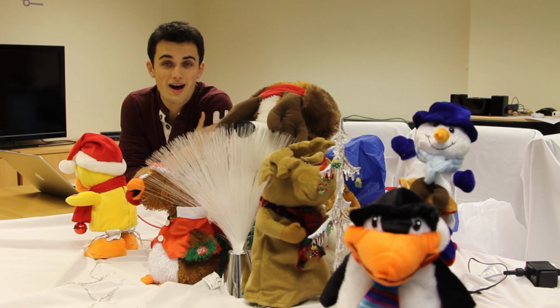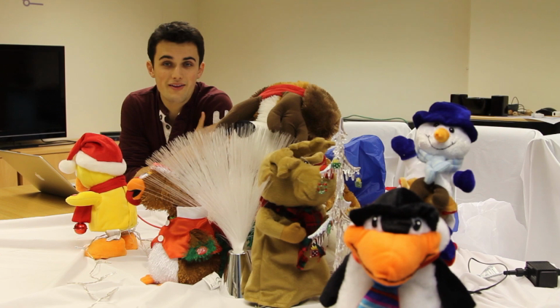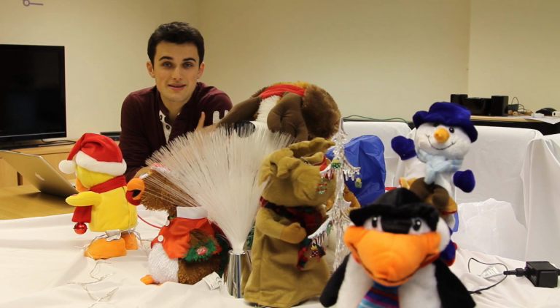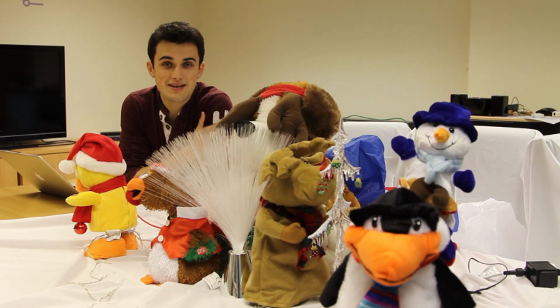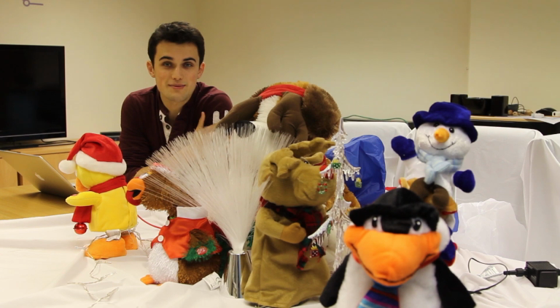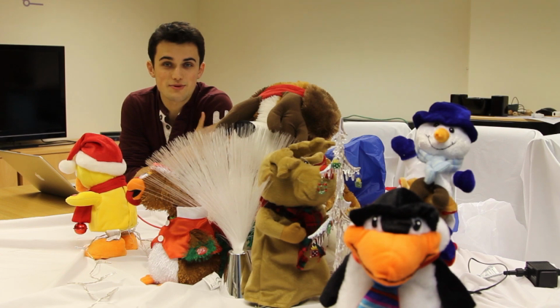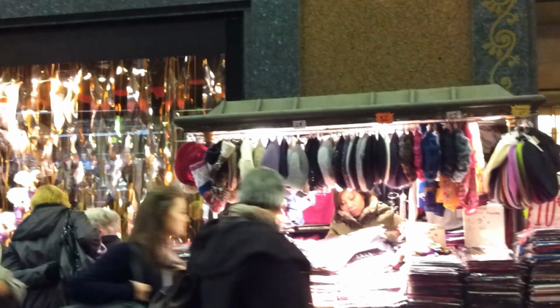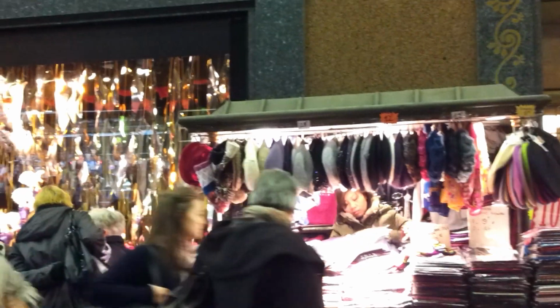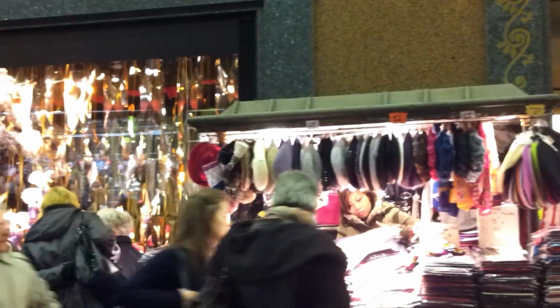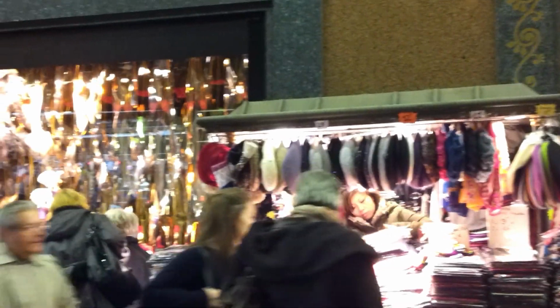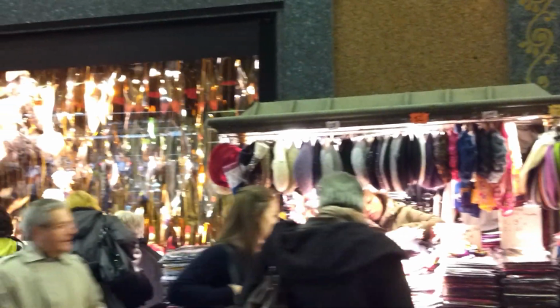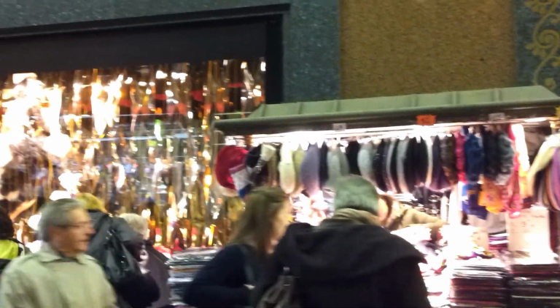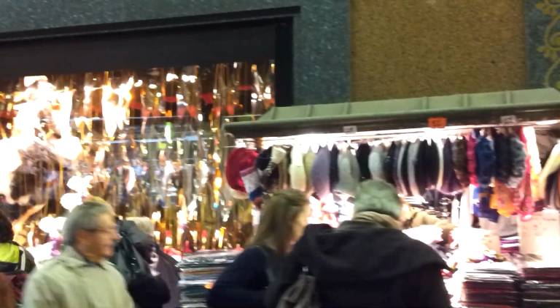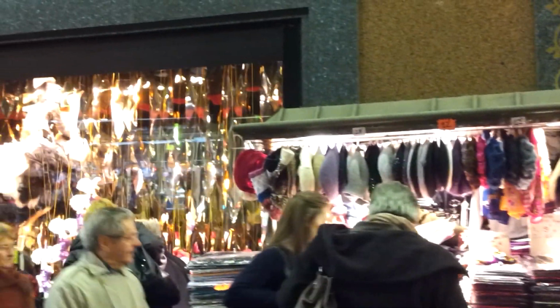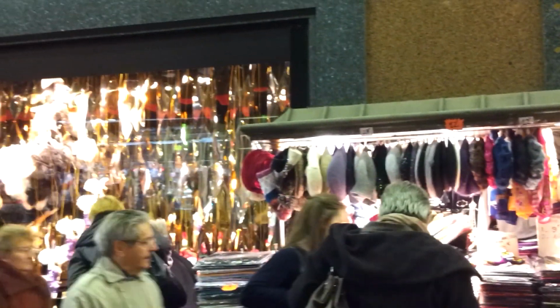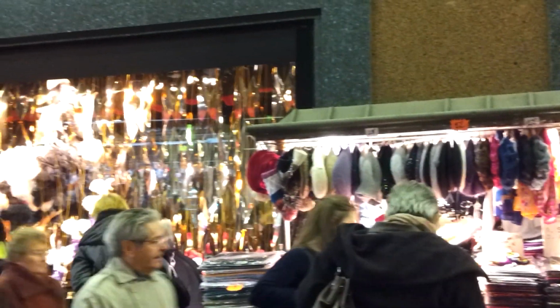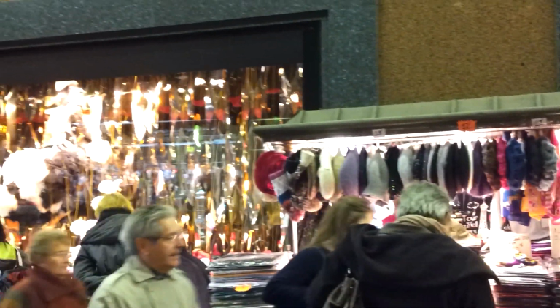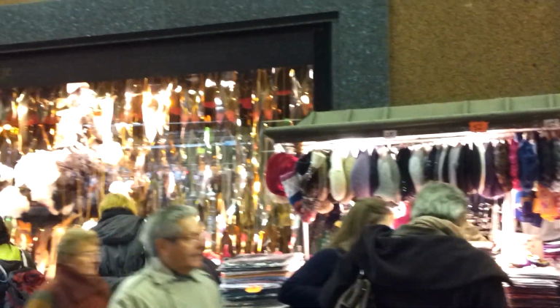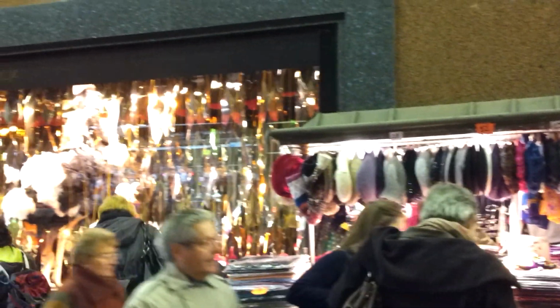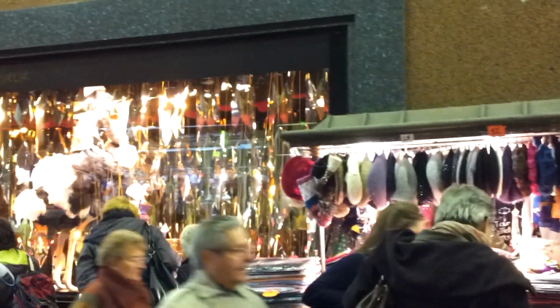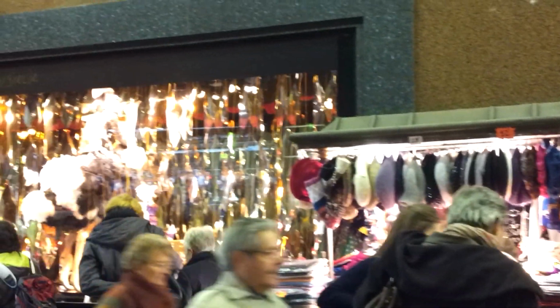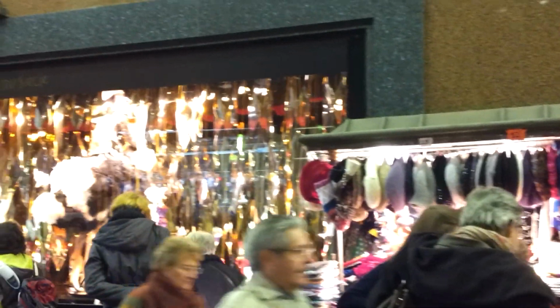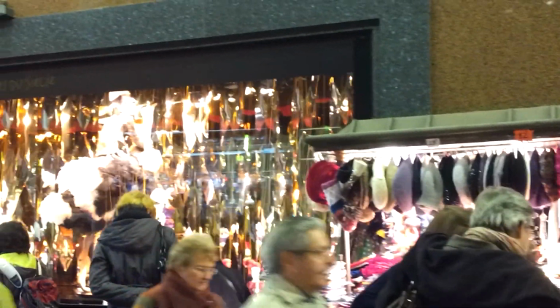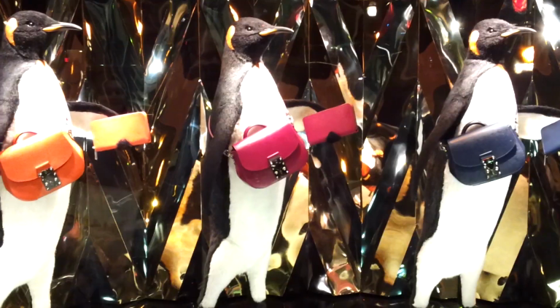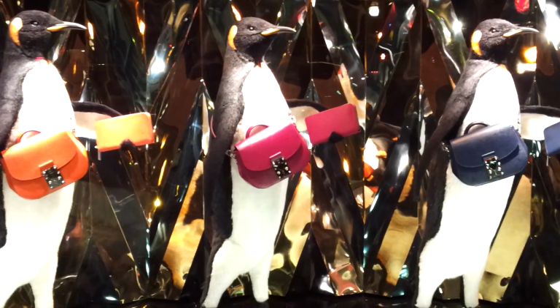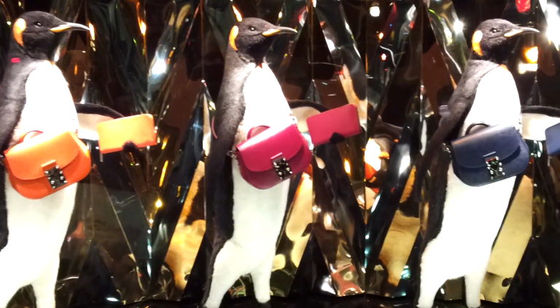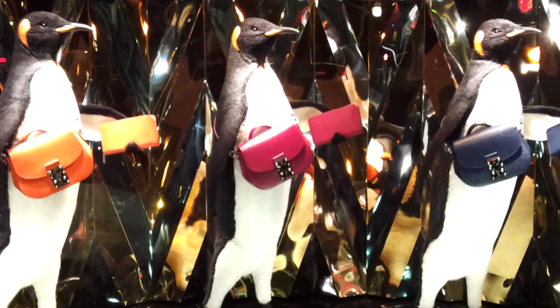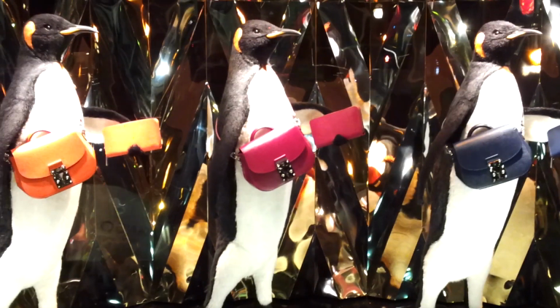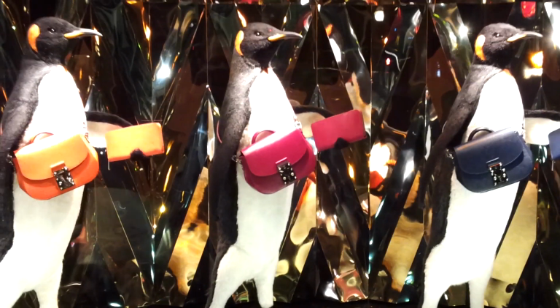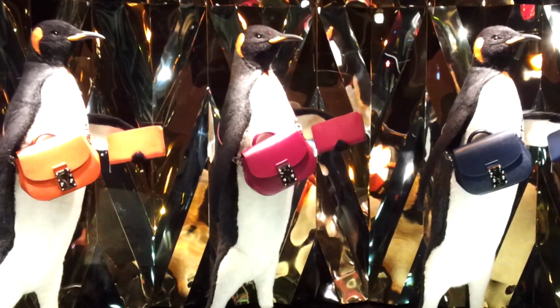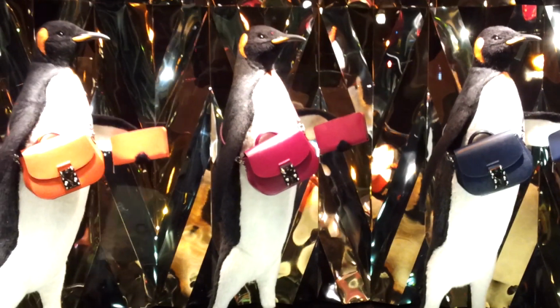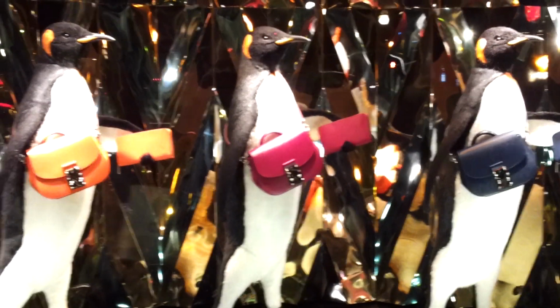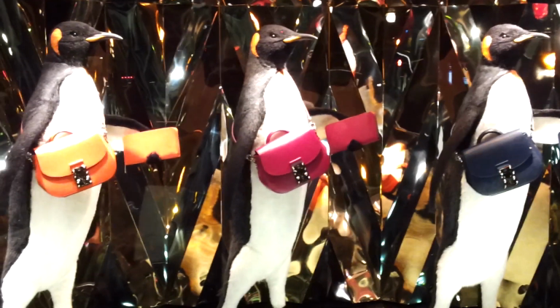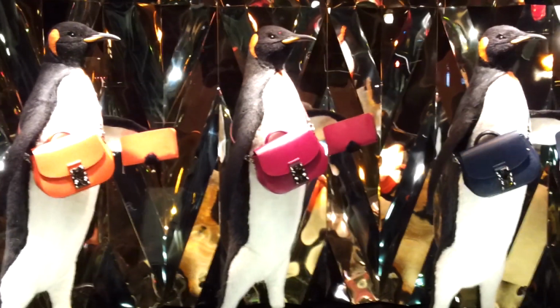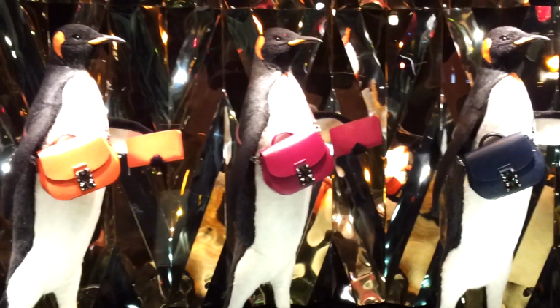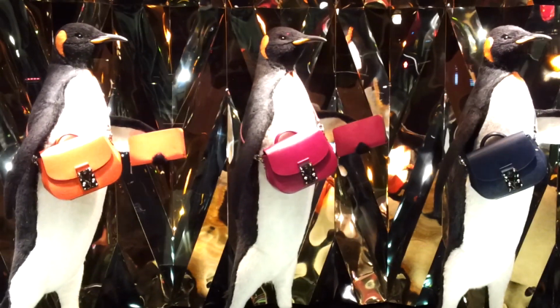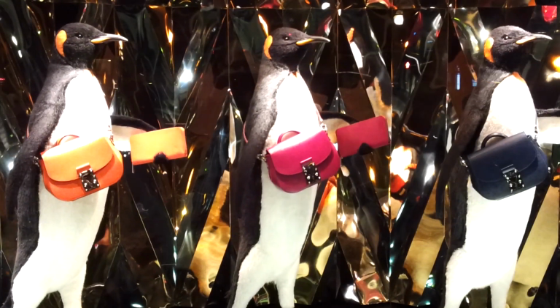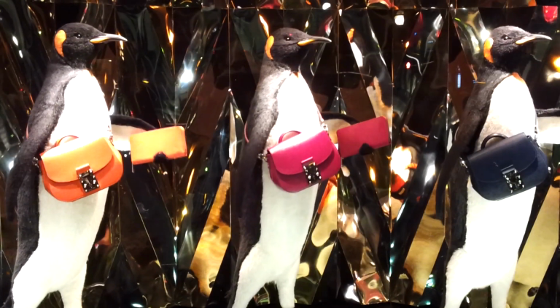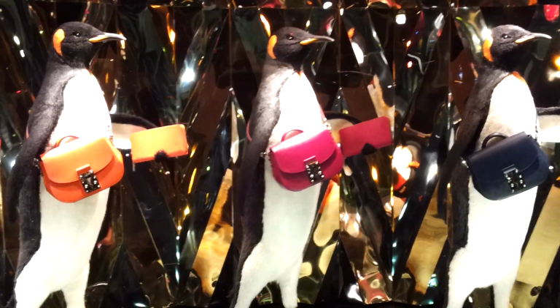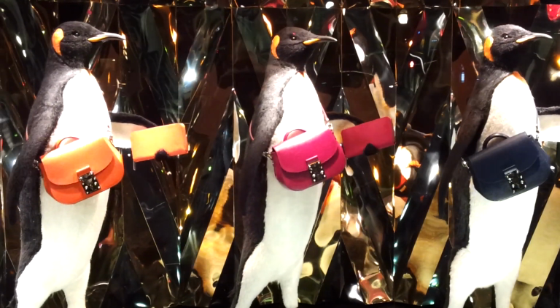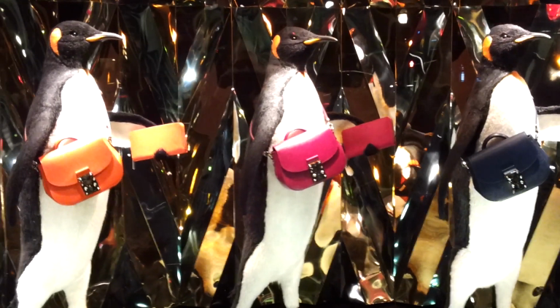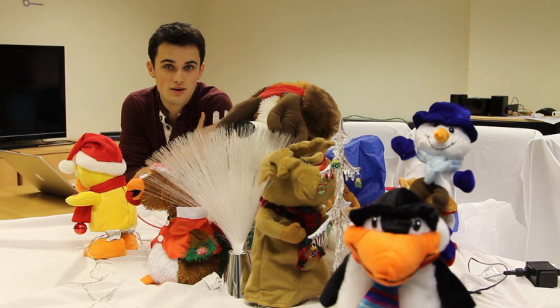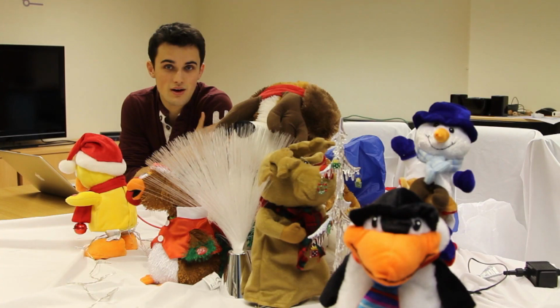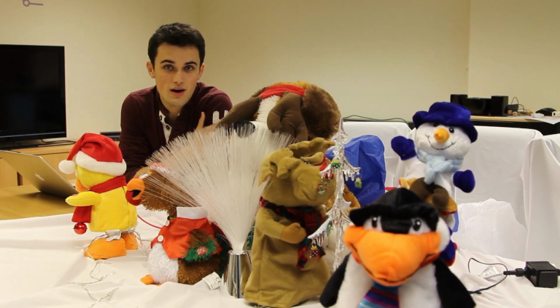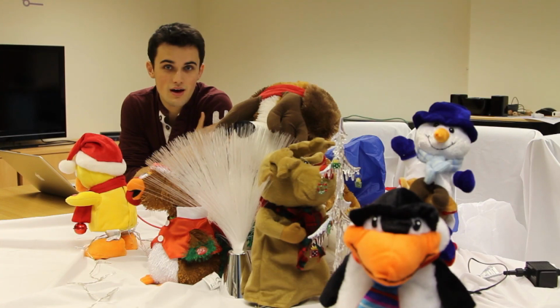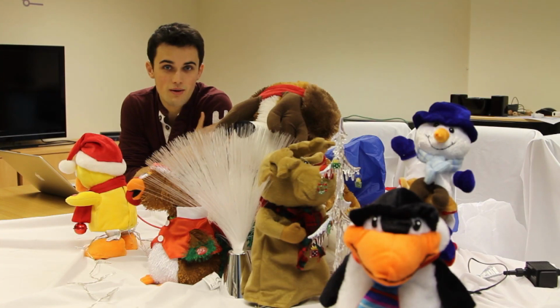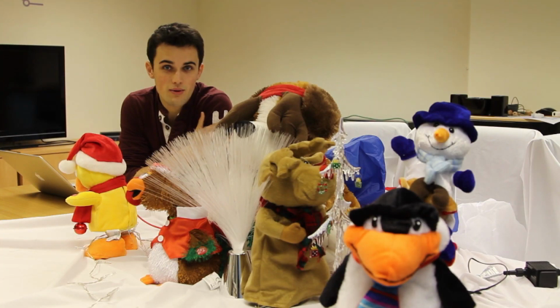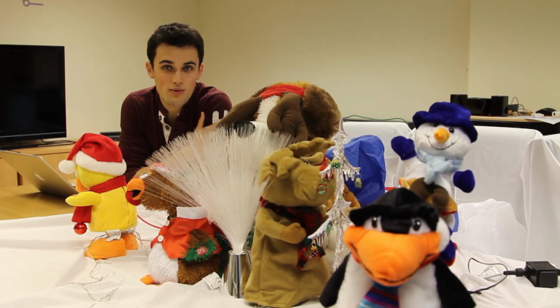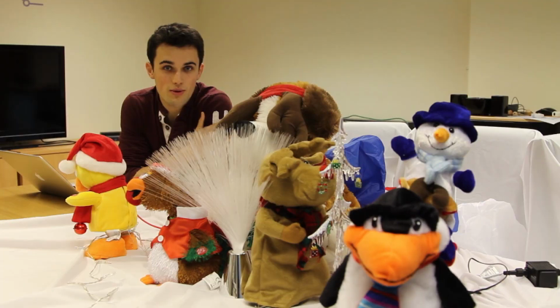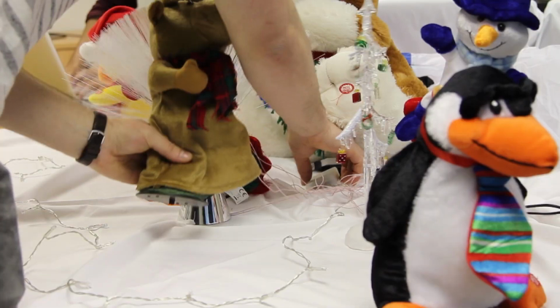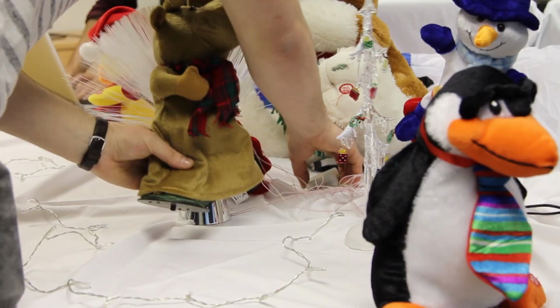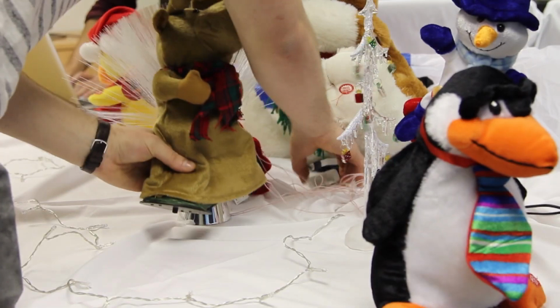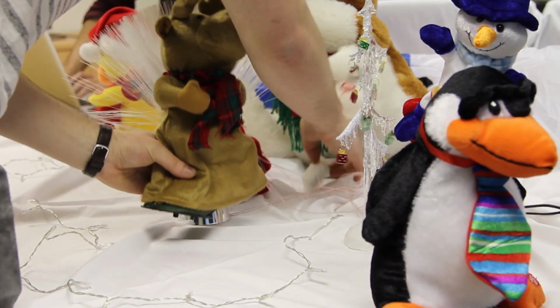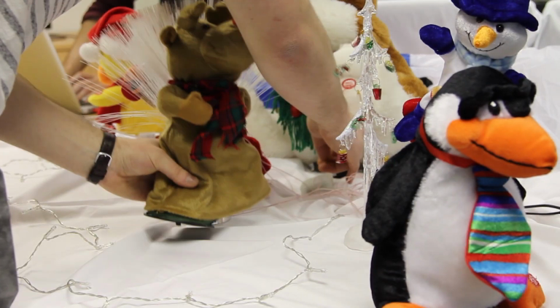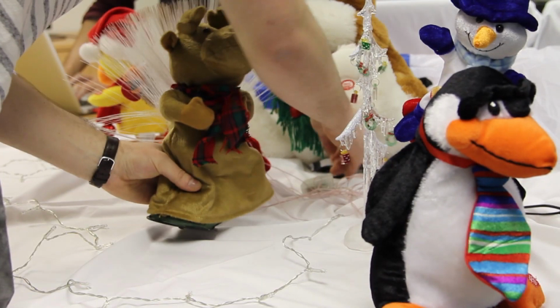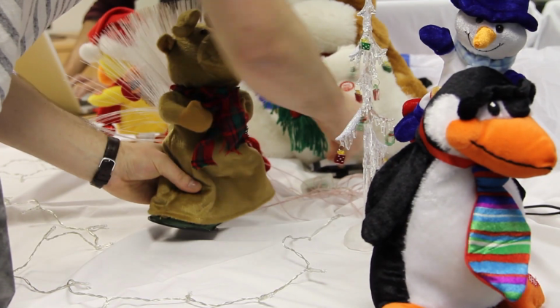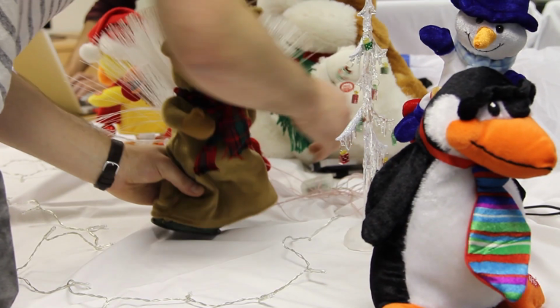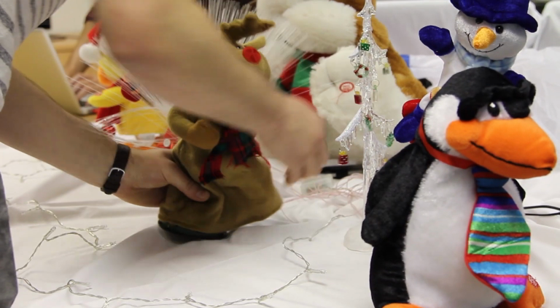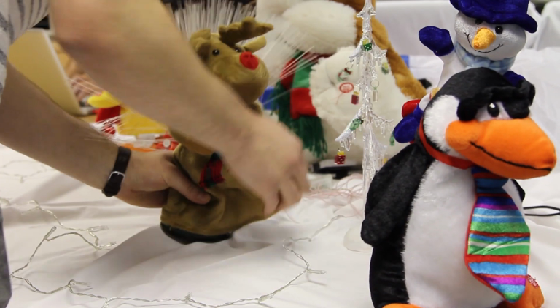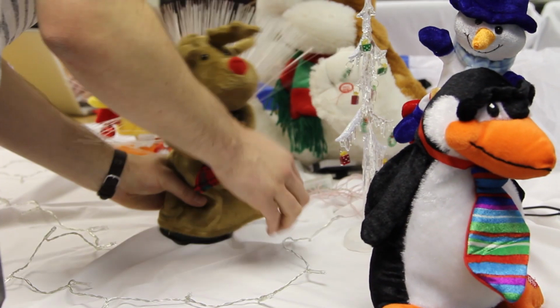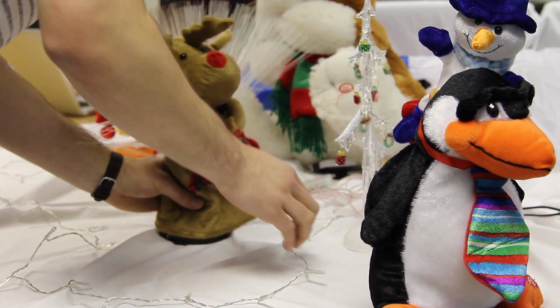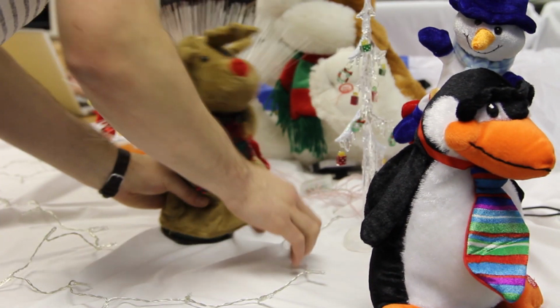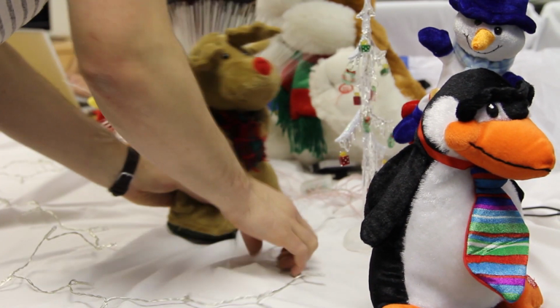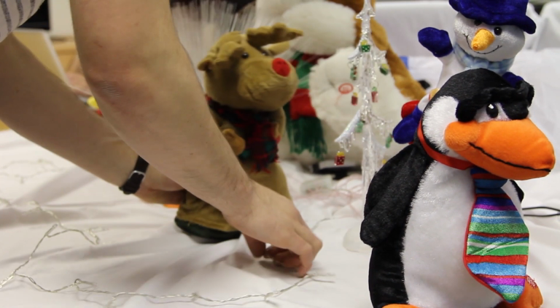At this time of year, we walked past amazing animatronic displays in shop windows. We thought, well, we can give that a go.